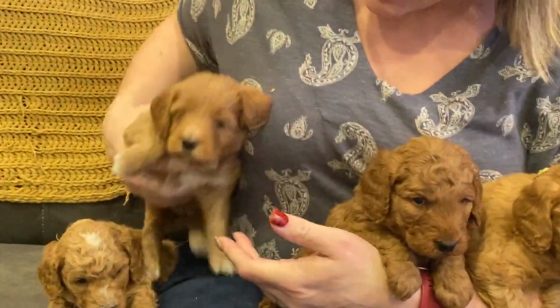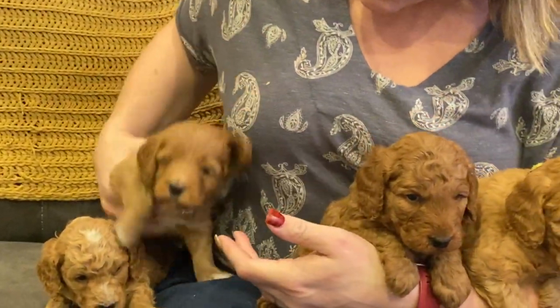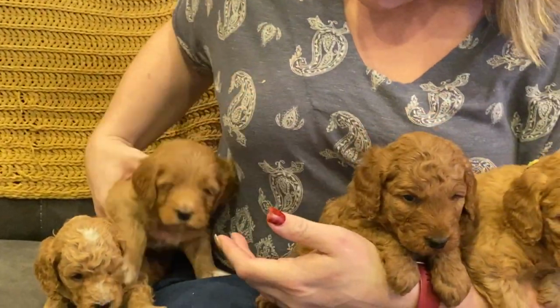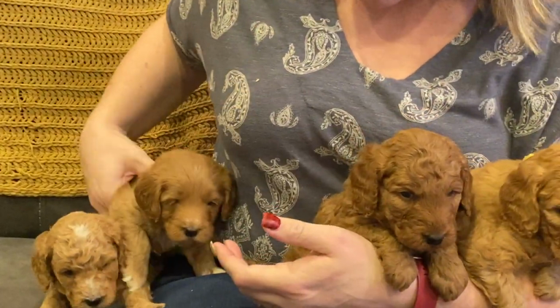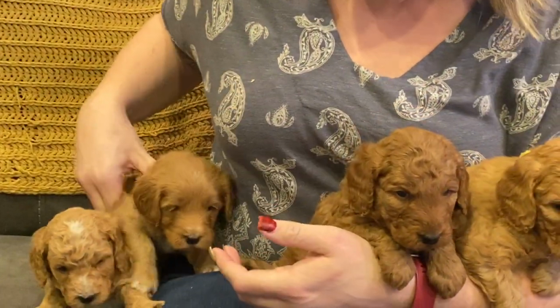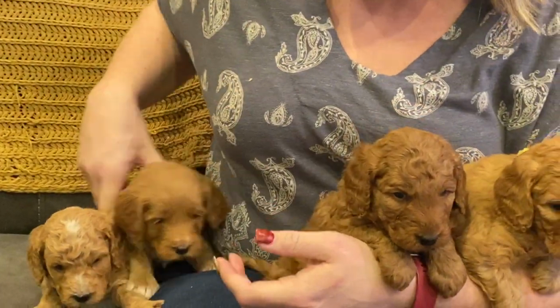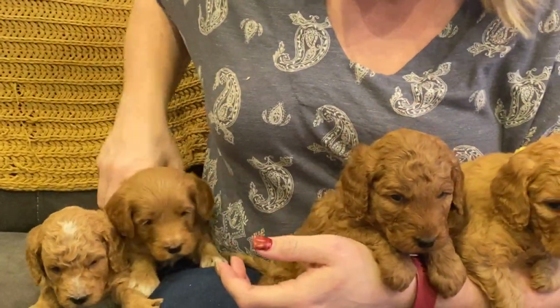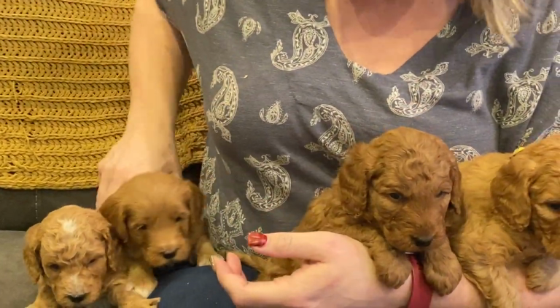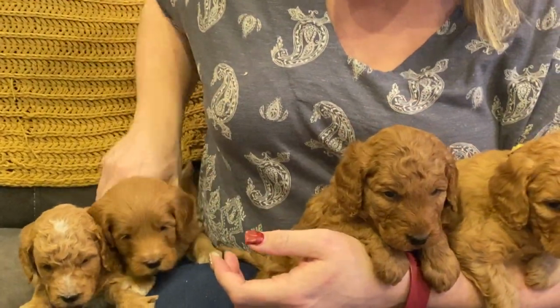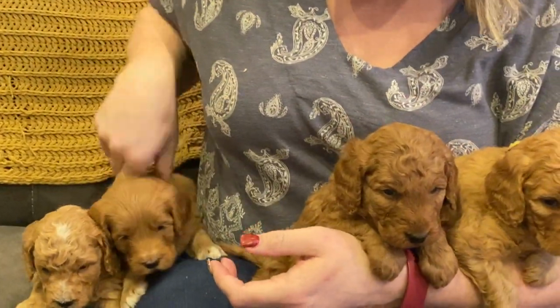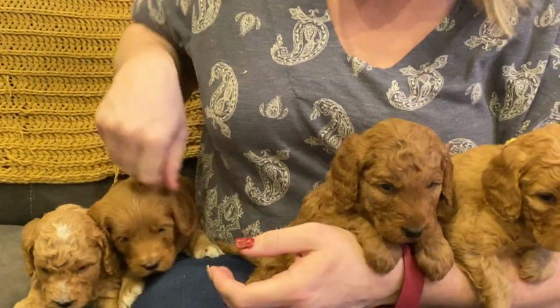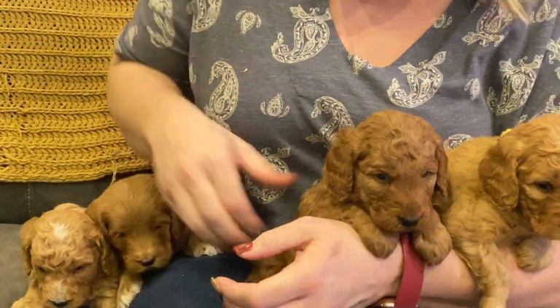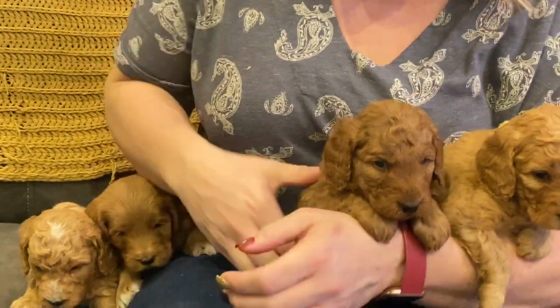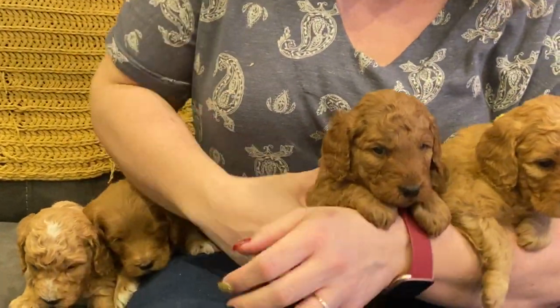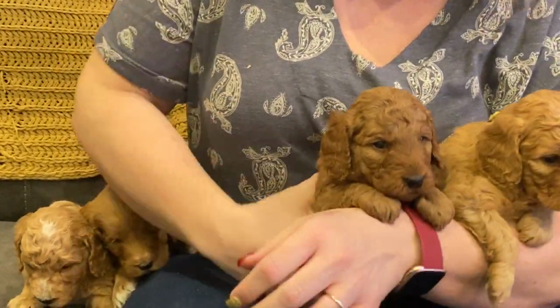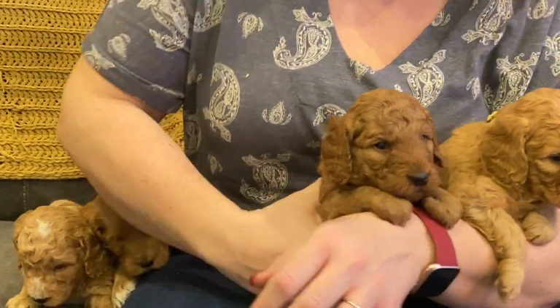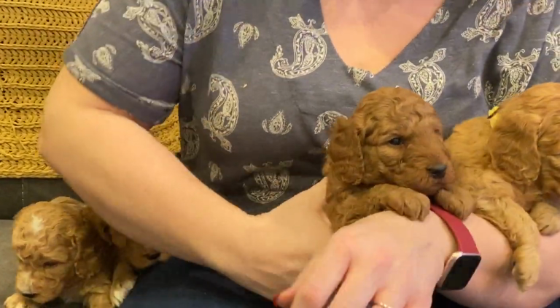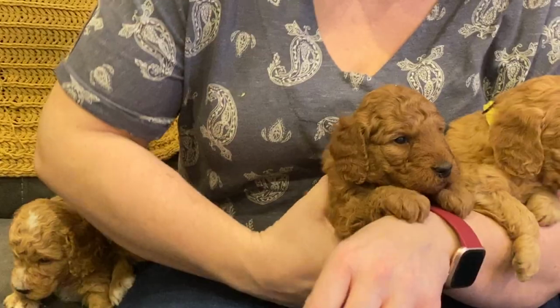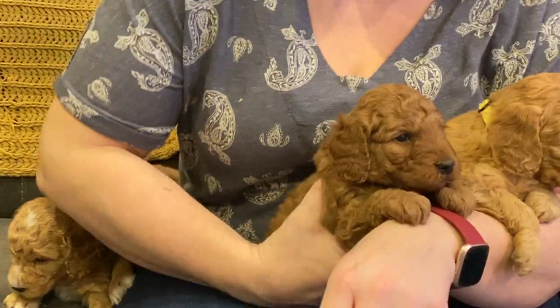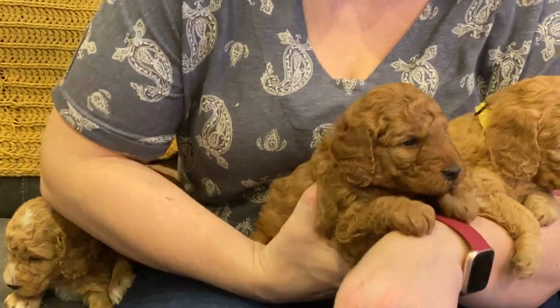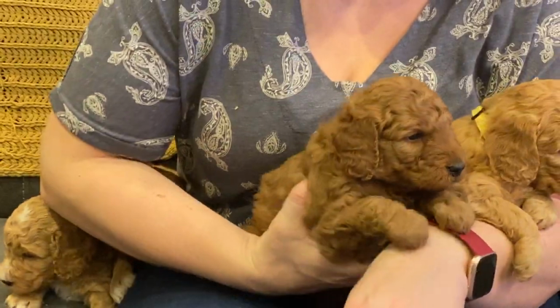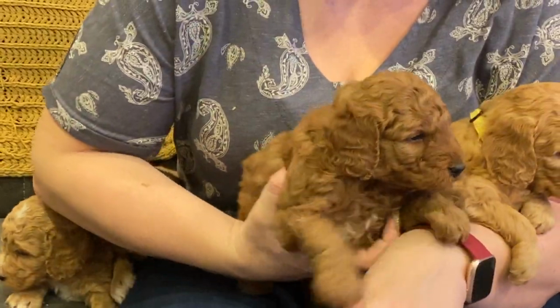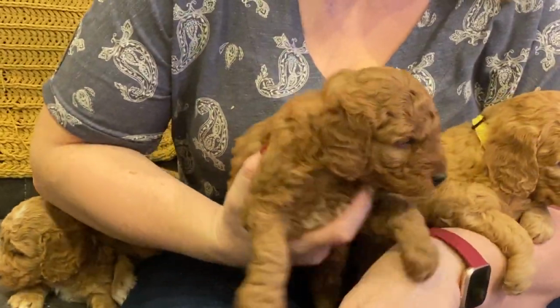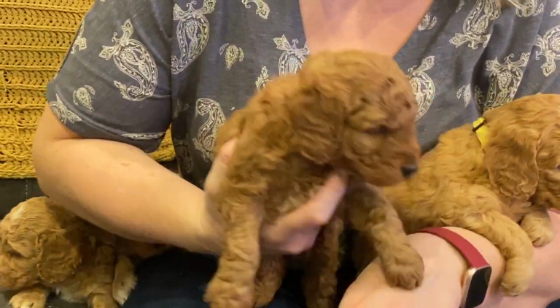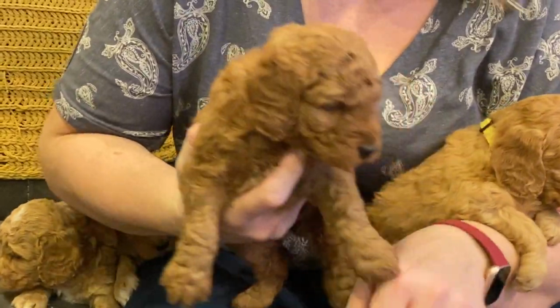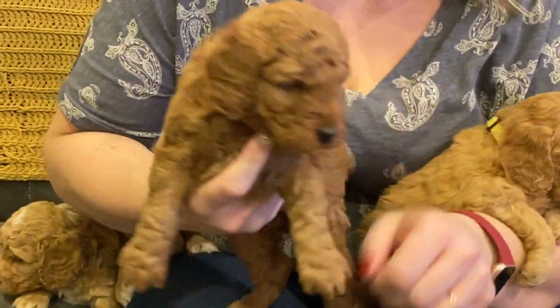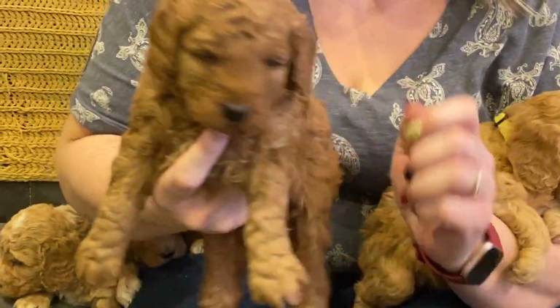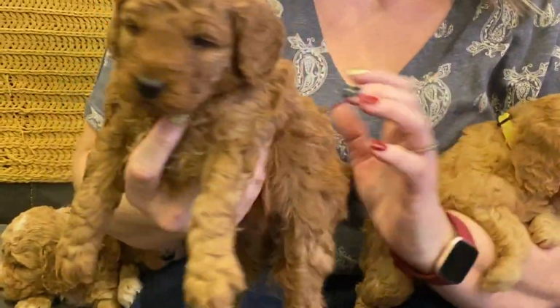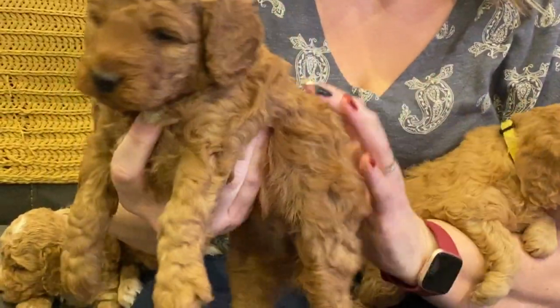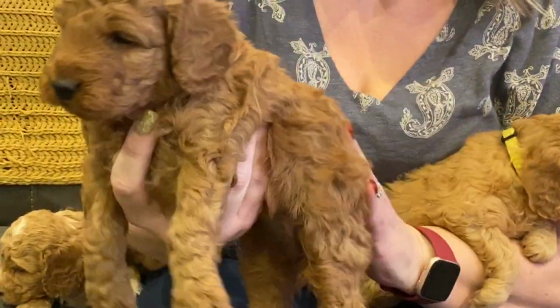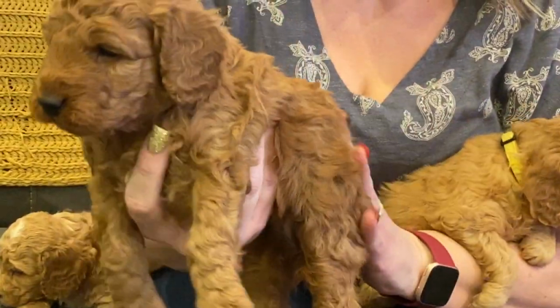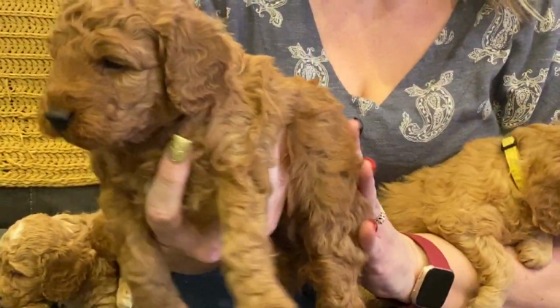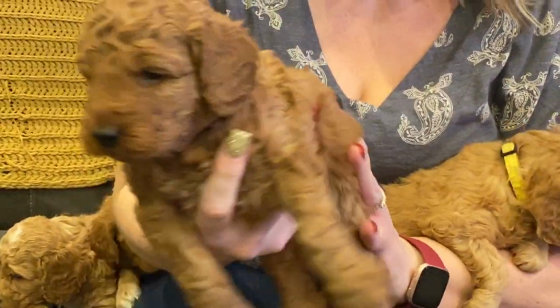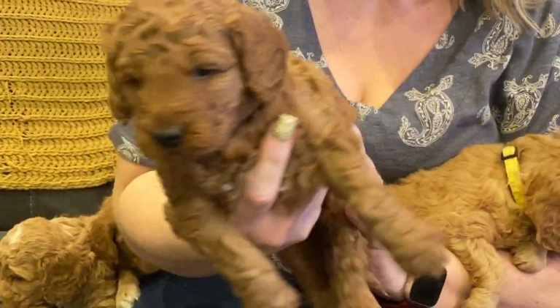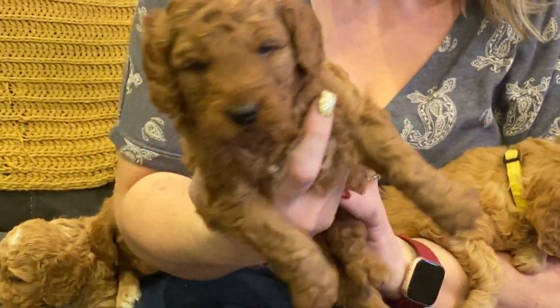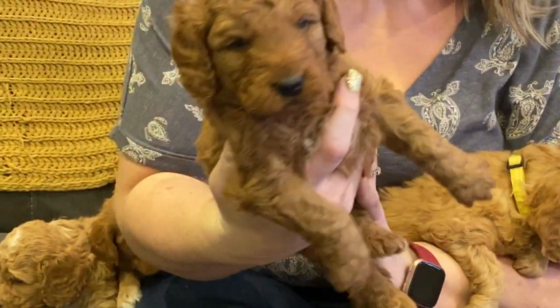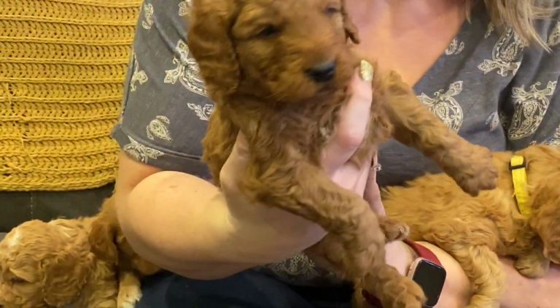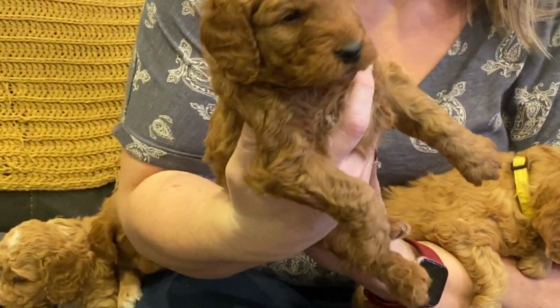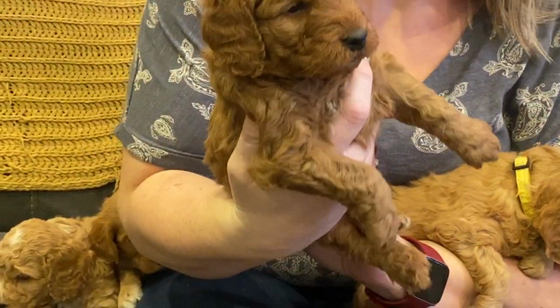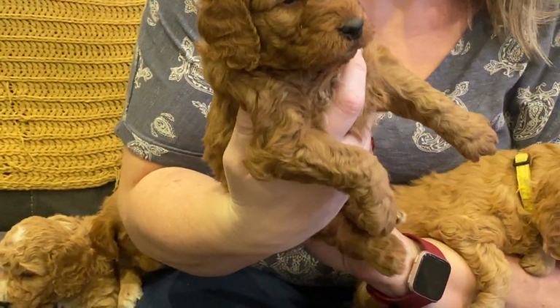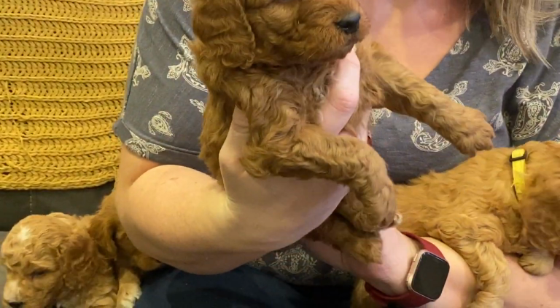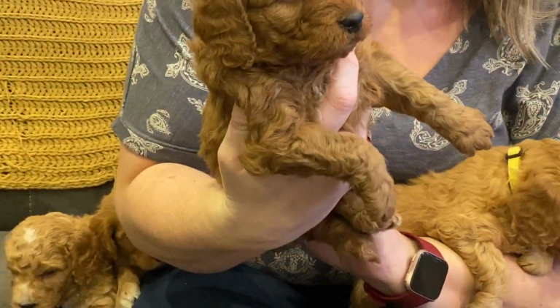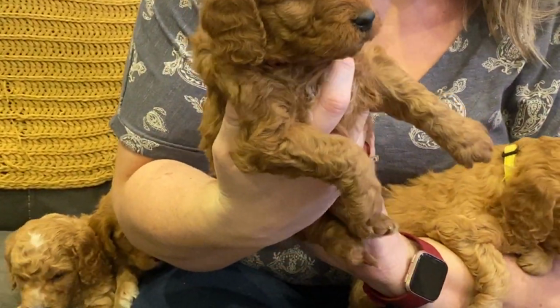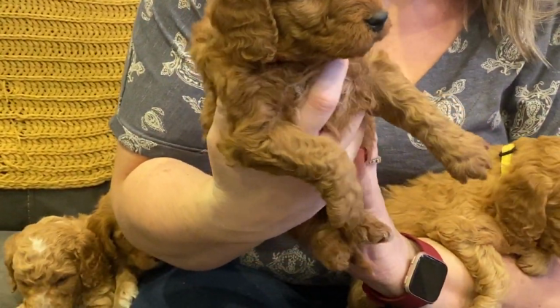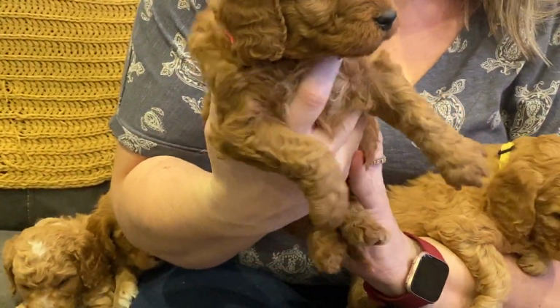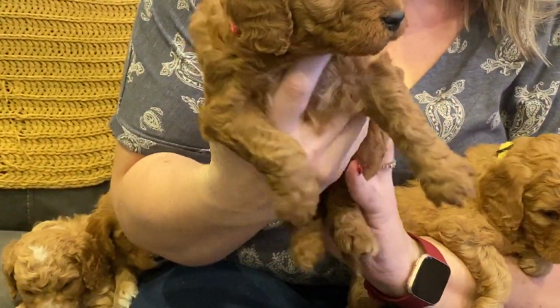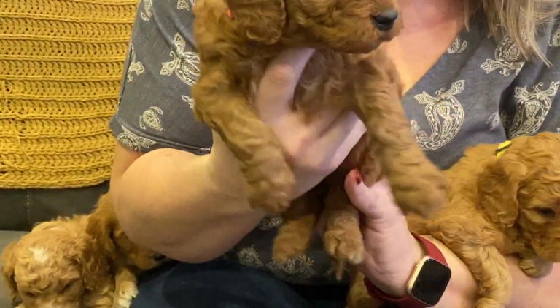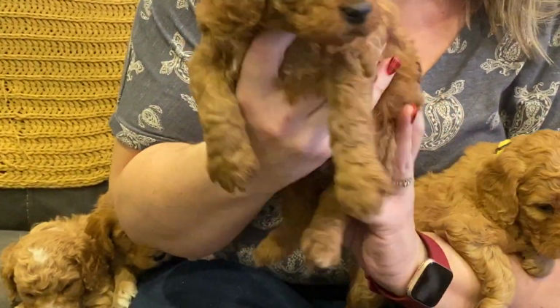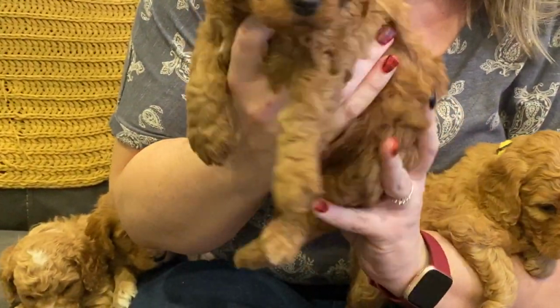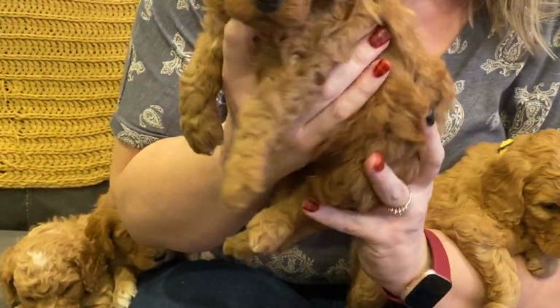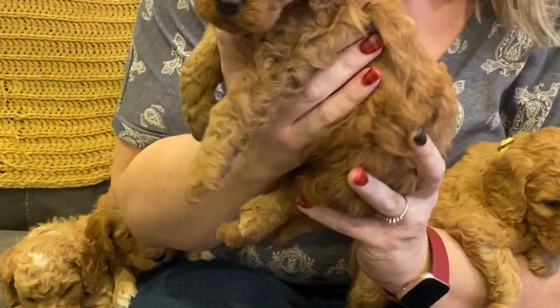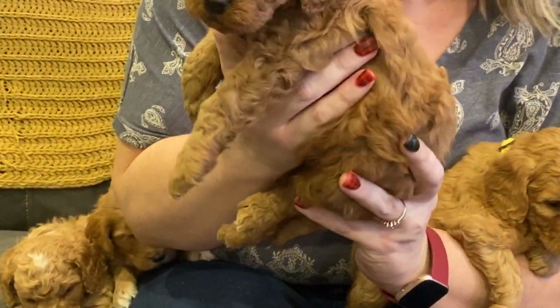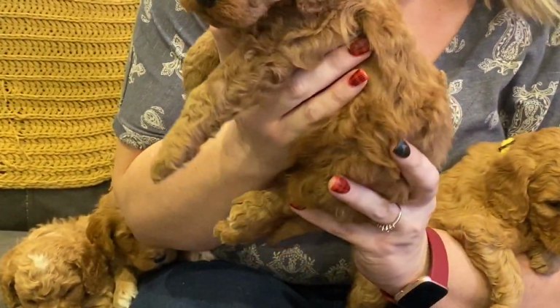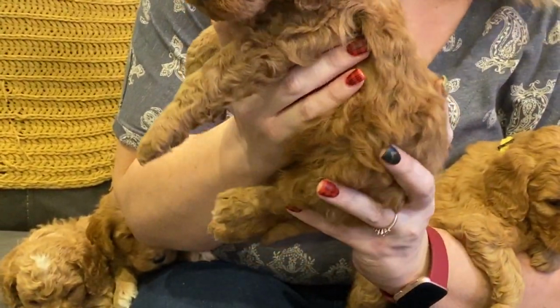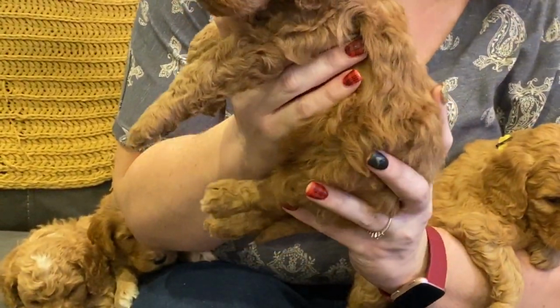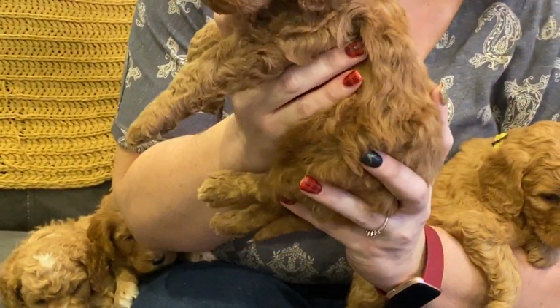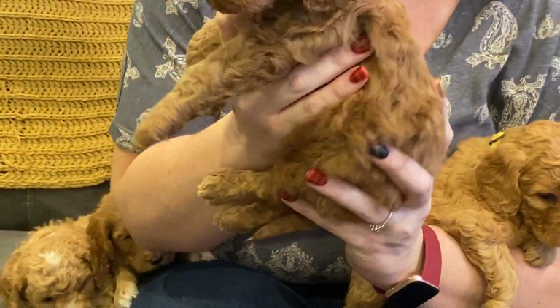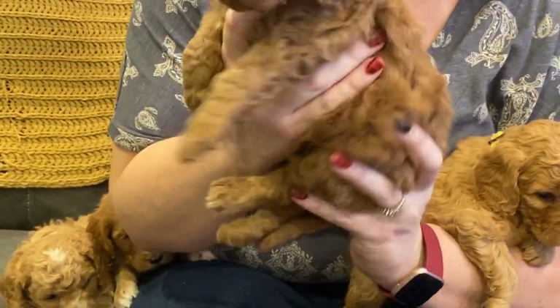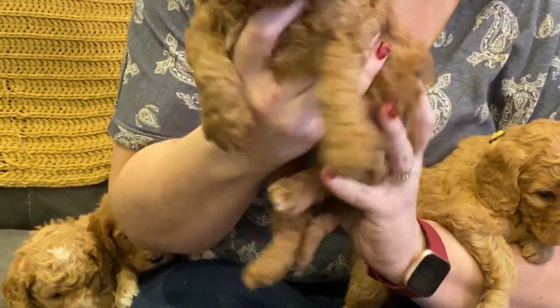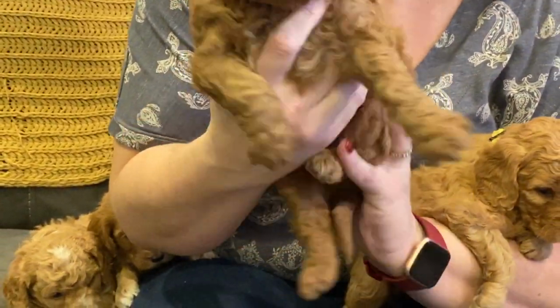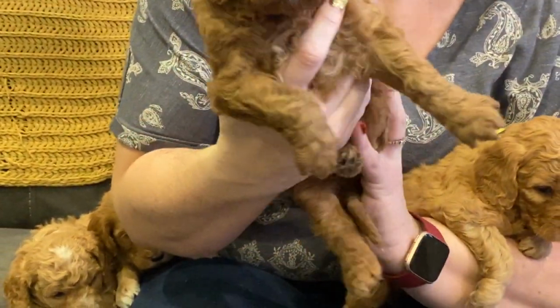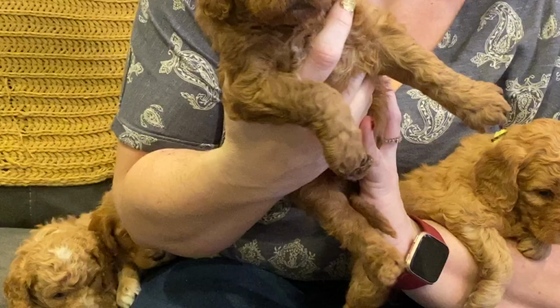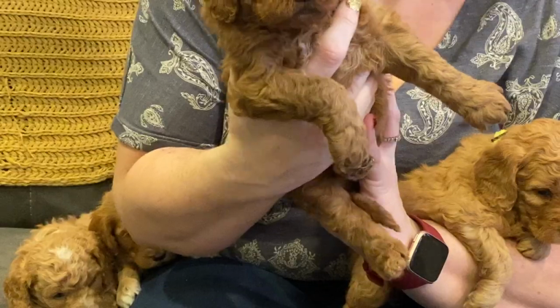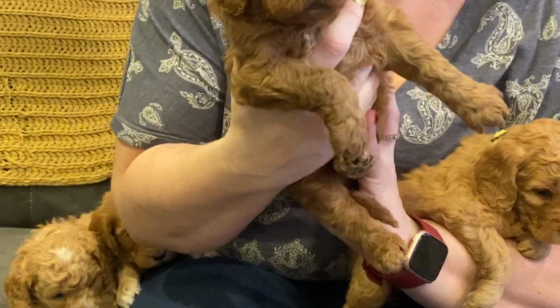Our red girl here has the darkest coat of them and probably the curliest, but she is darling. She's pink.